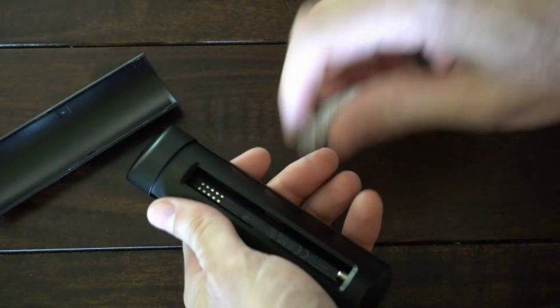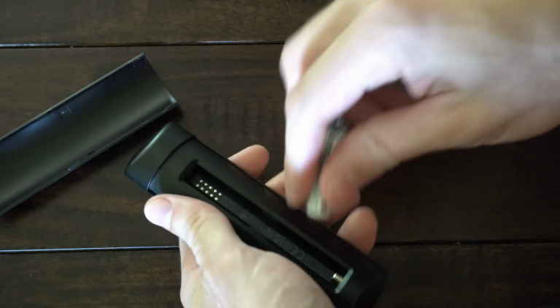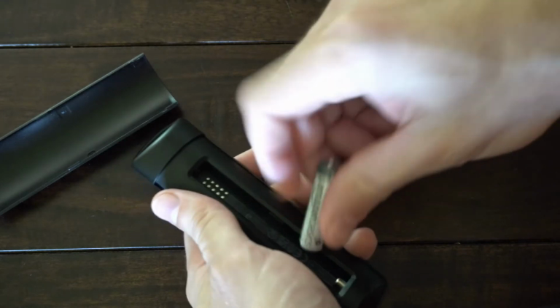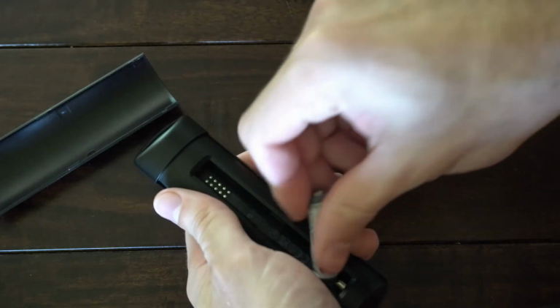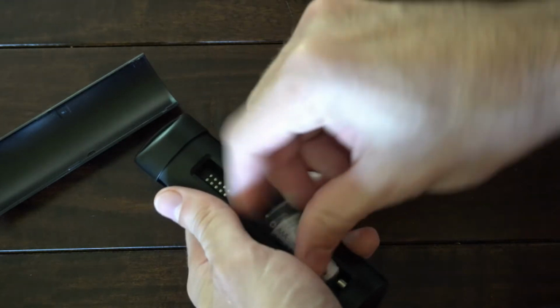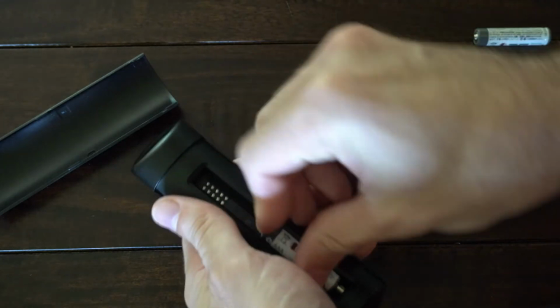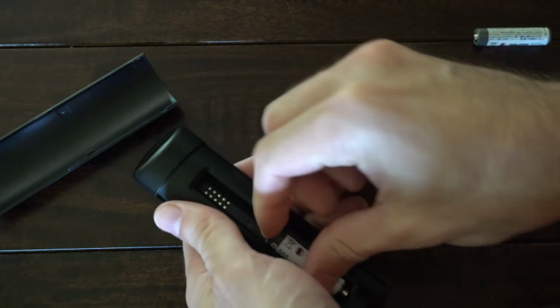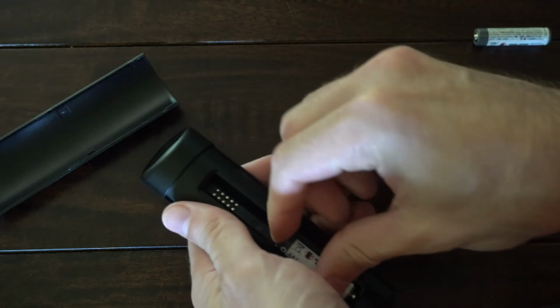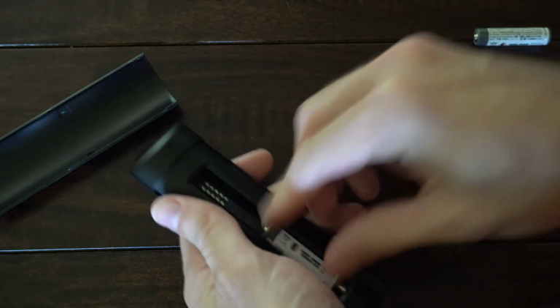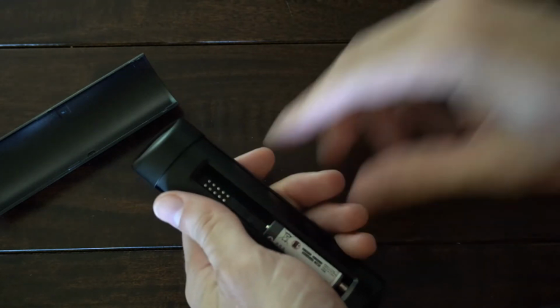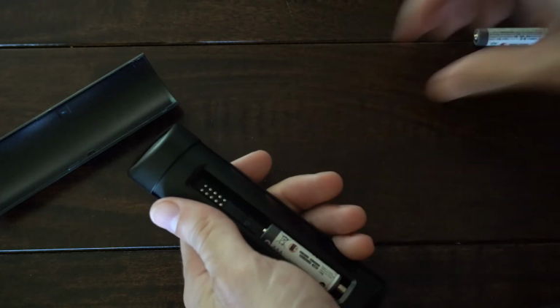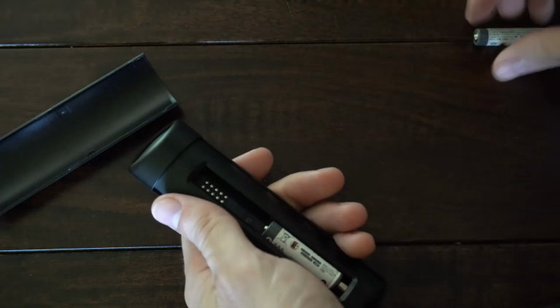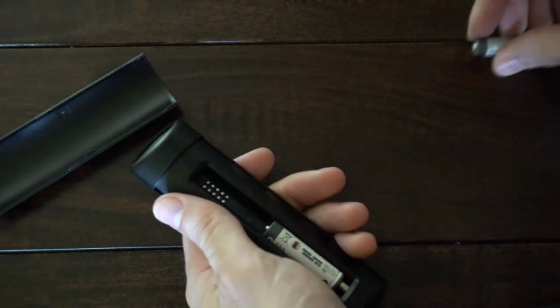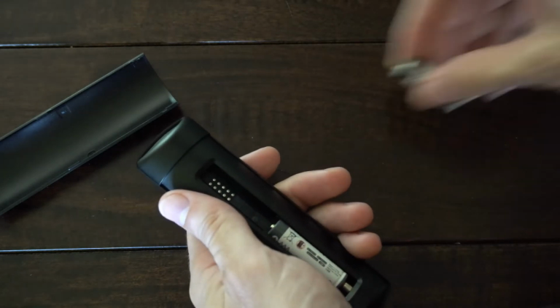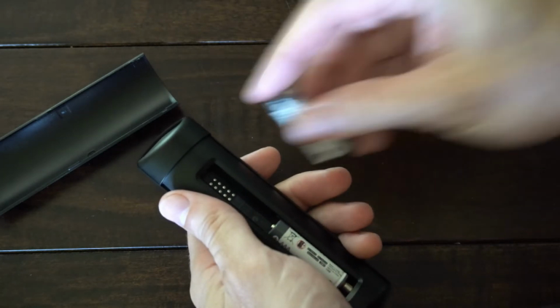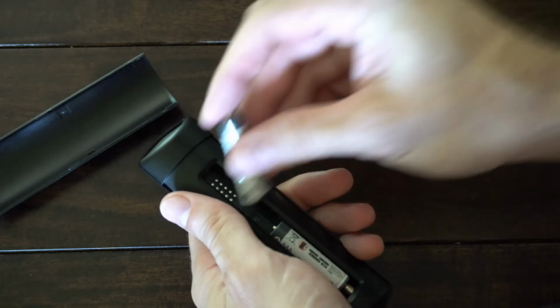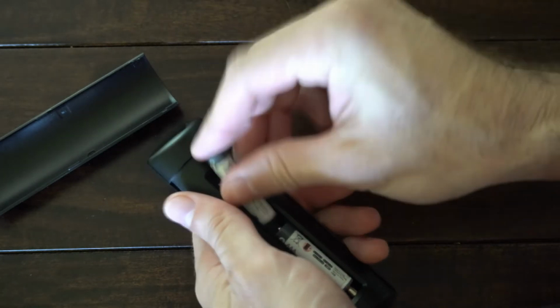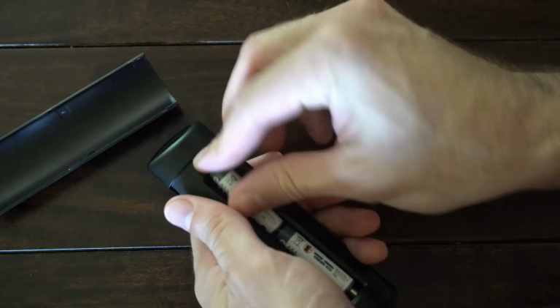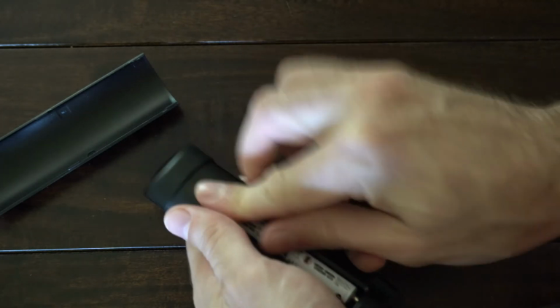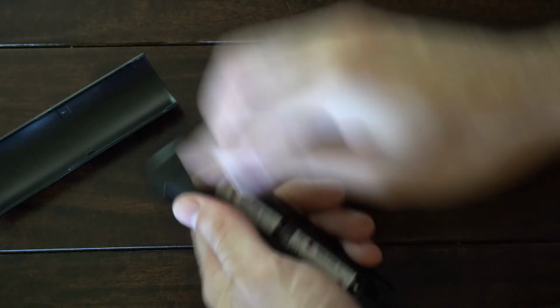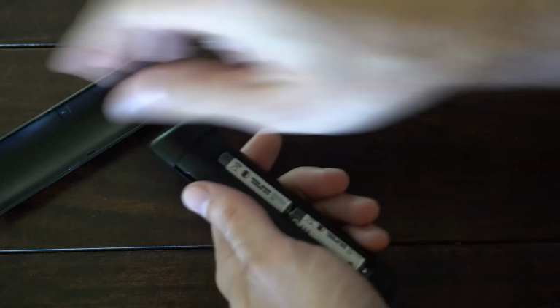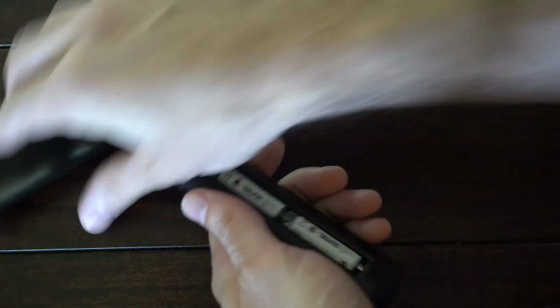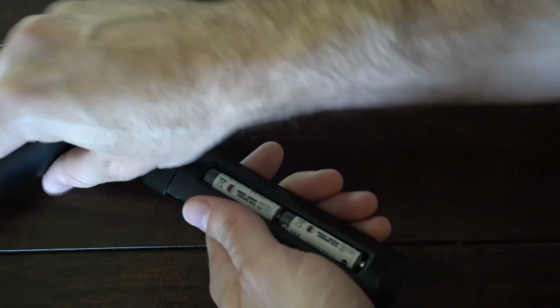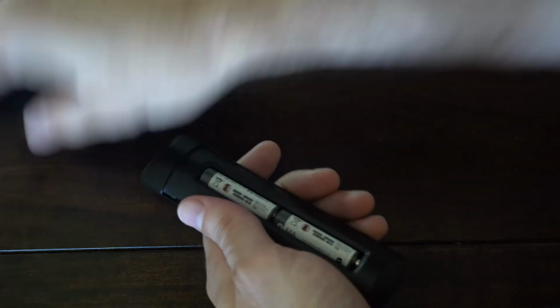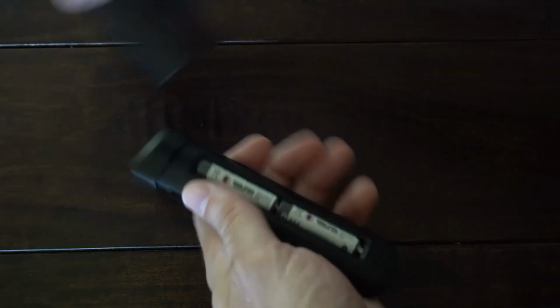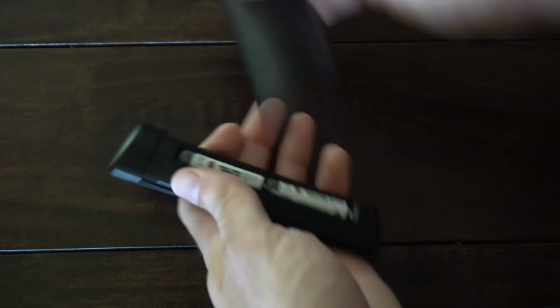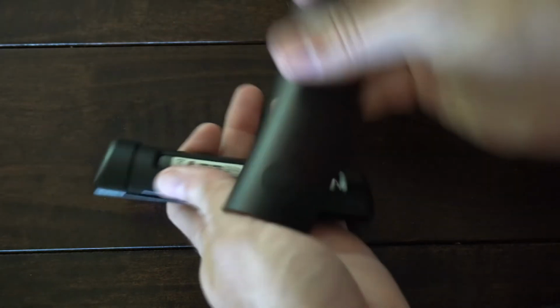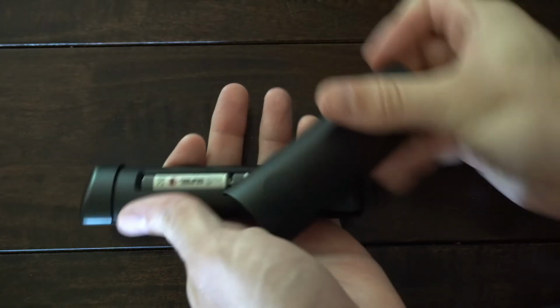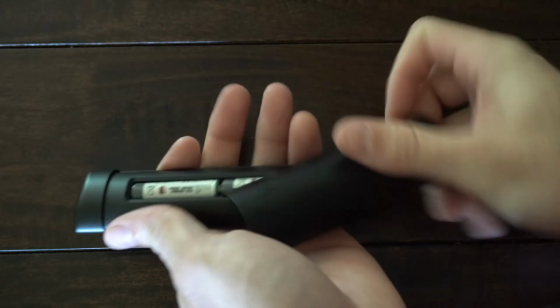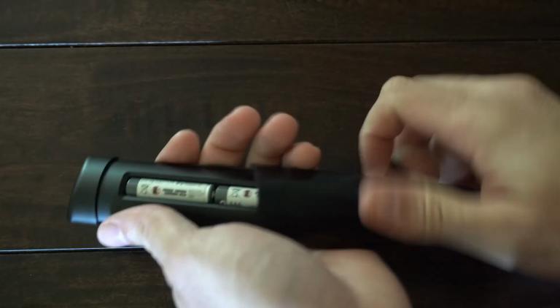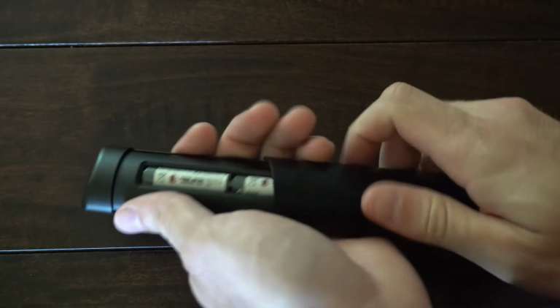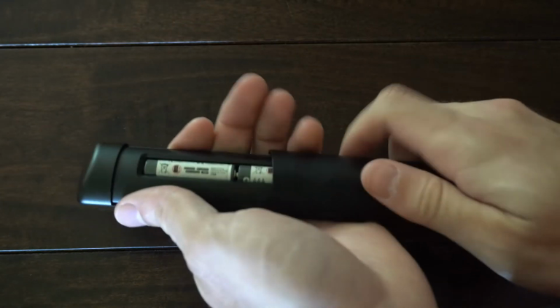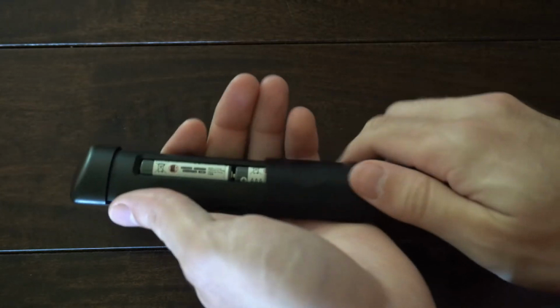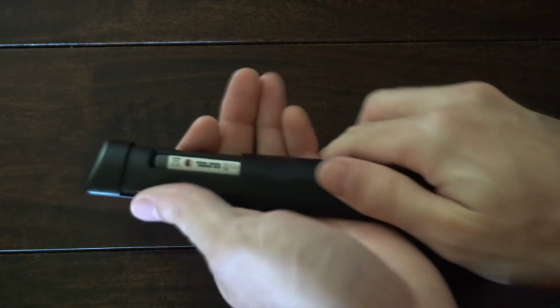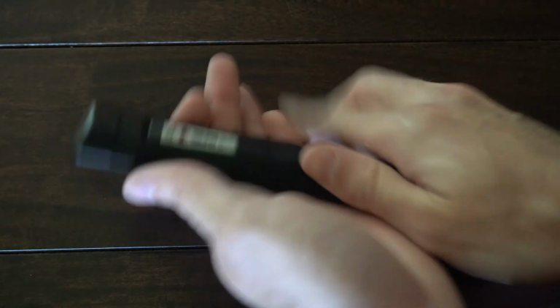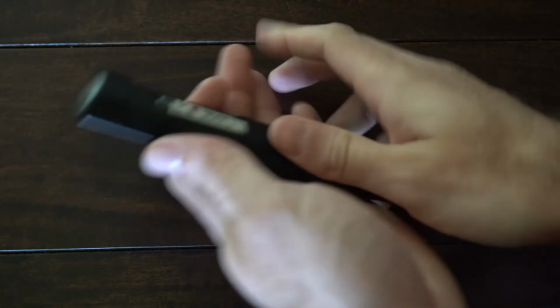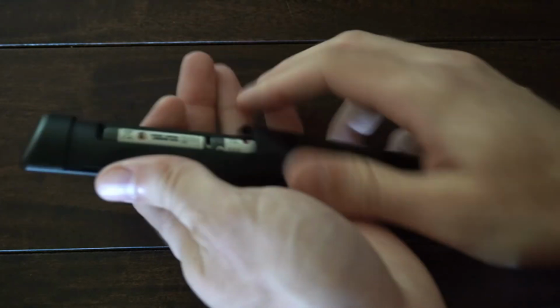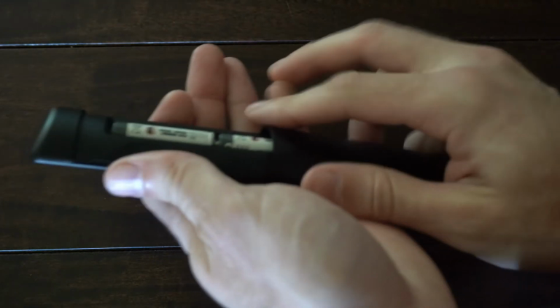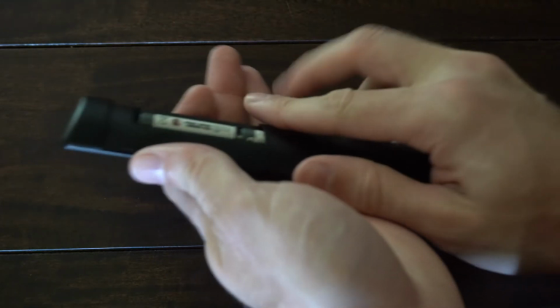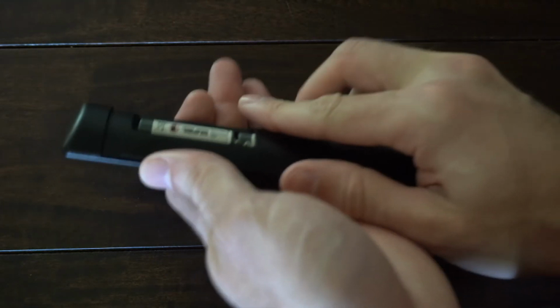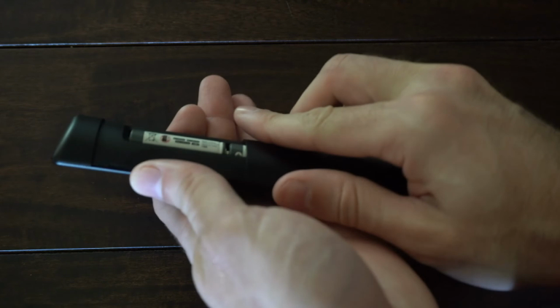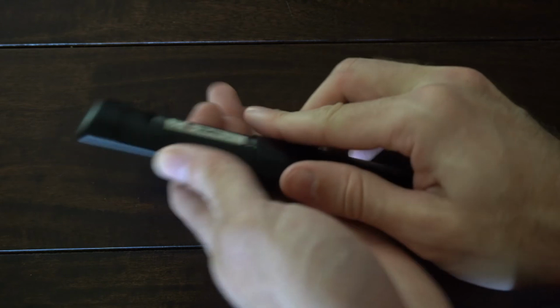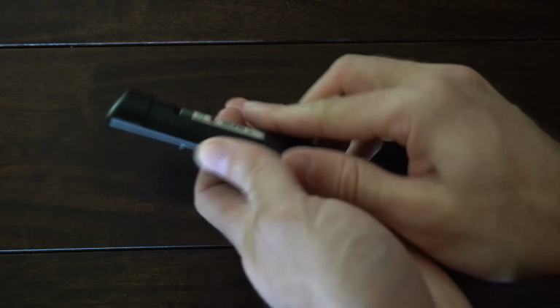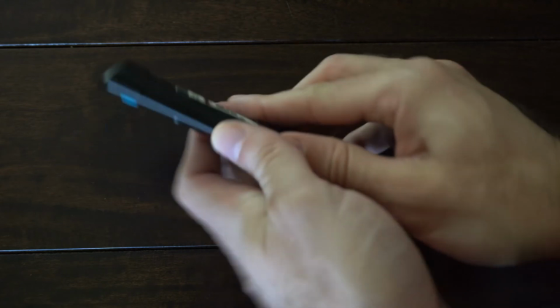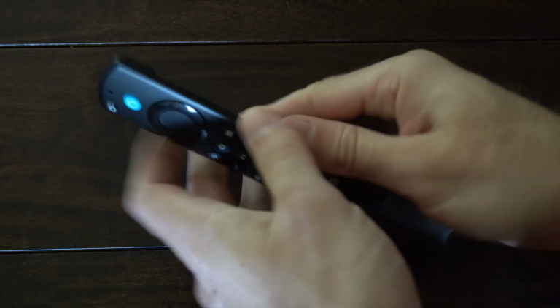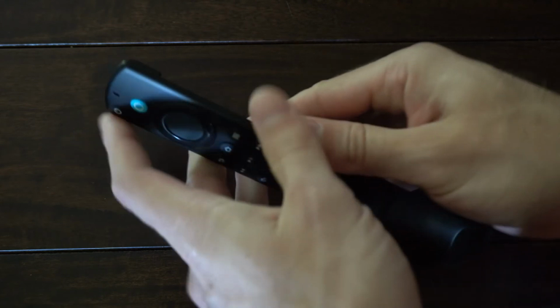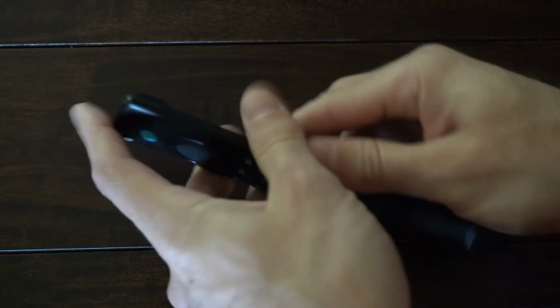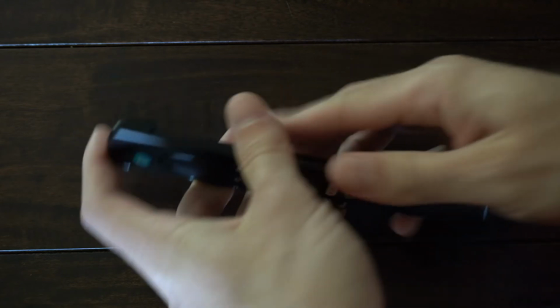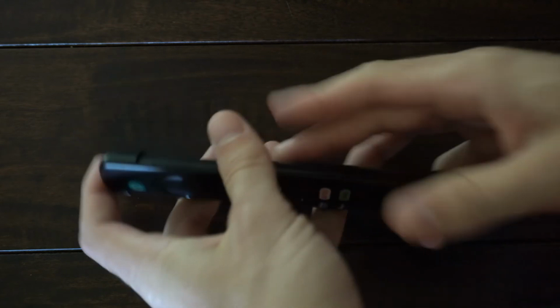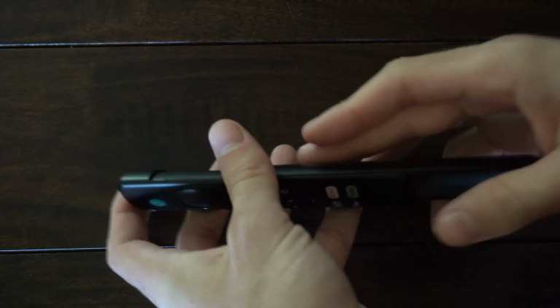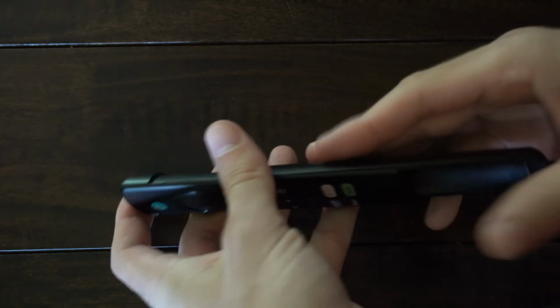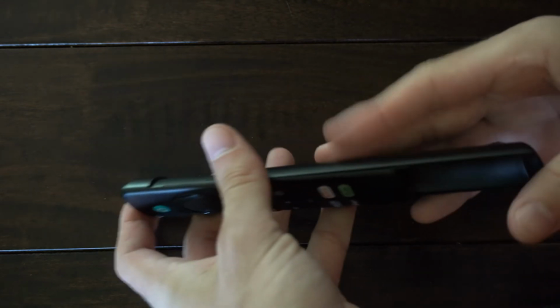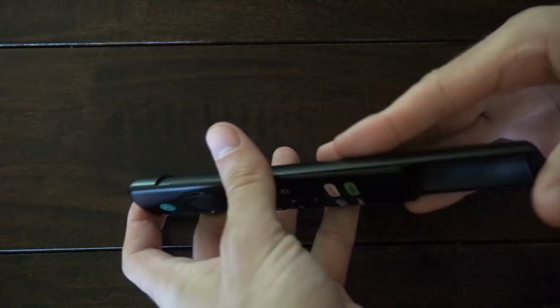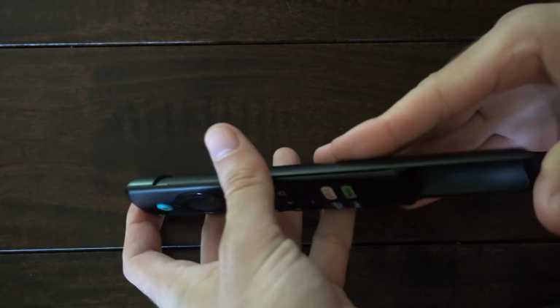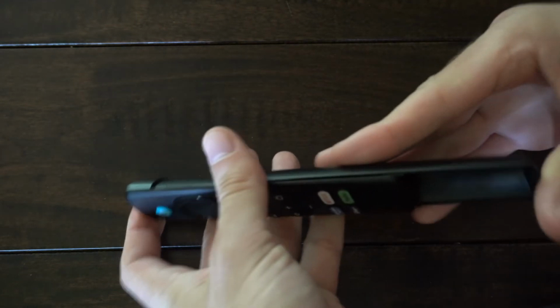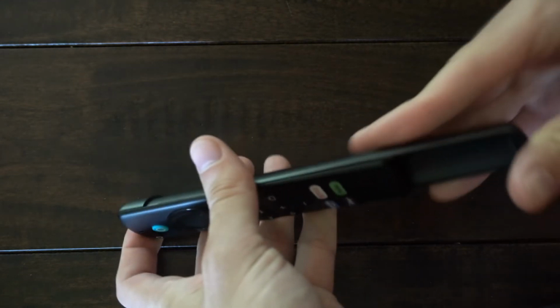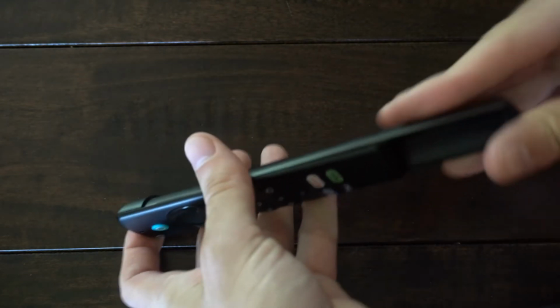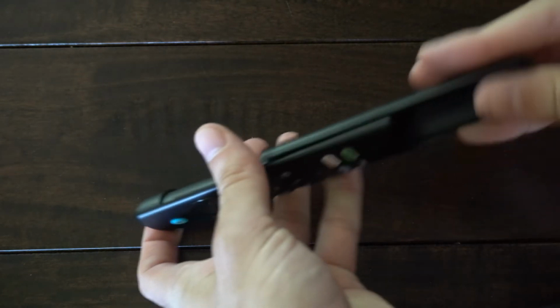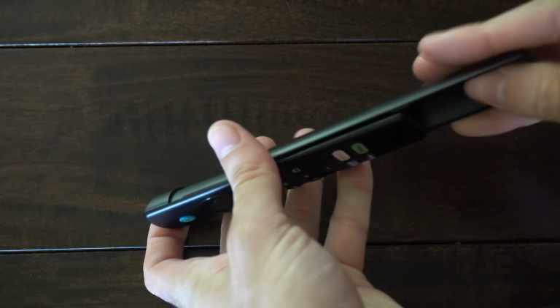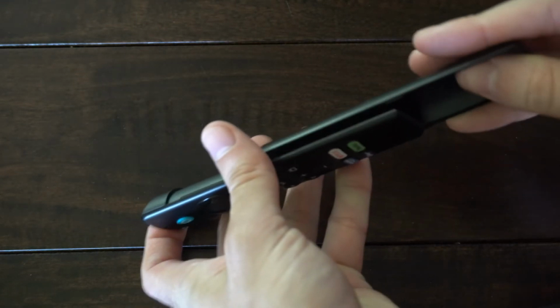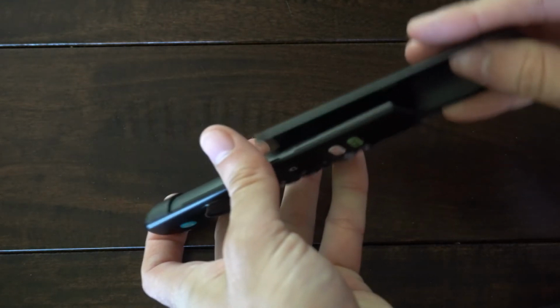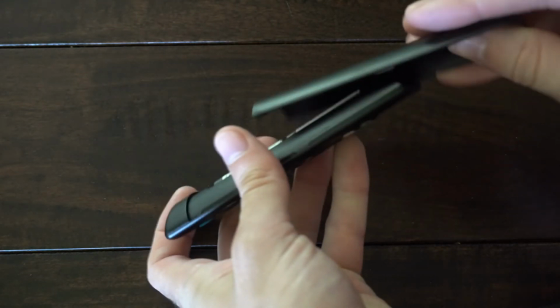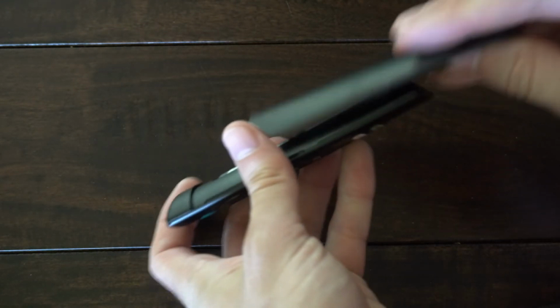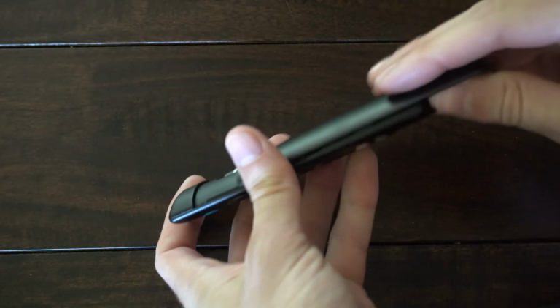Now place the batteries back in, put on the cover, and you can try the remote right now just to see if it's working.